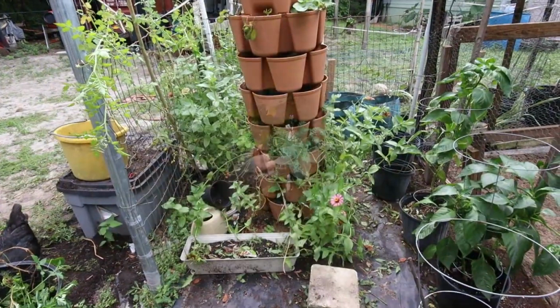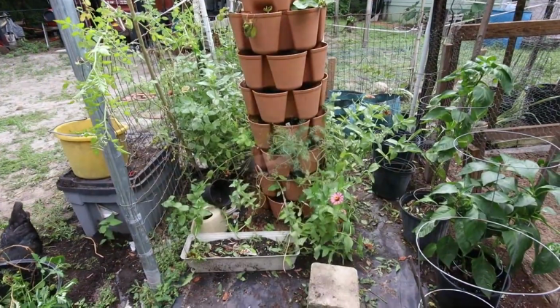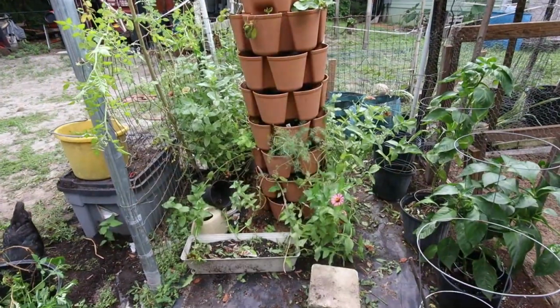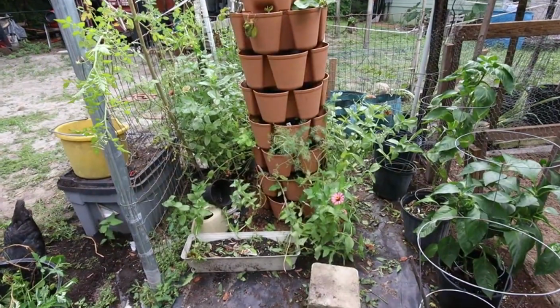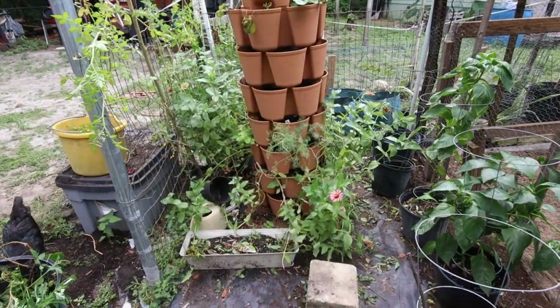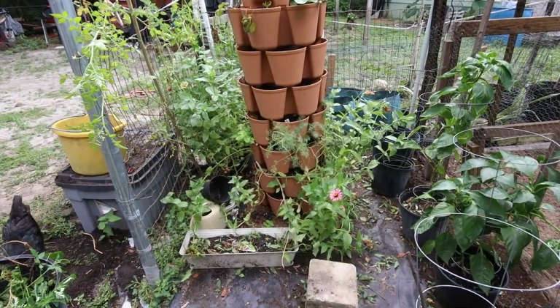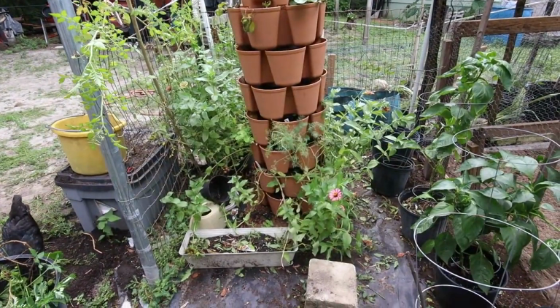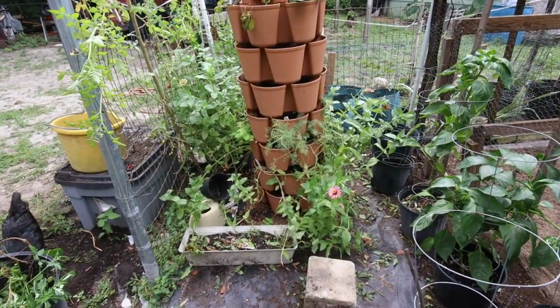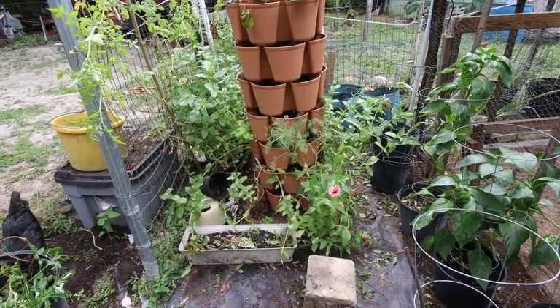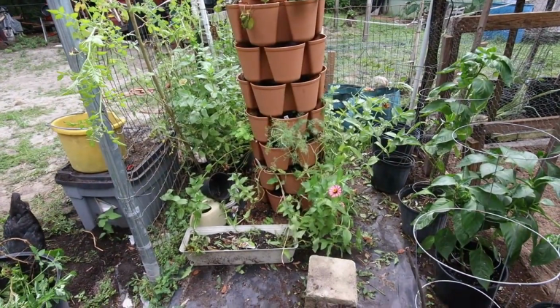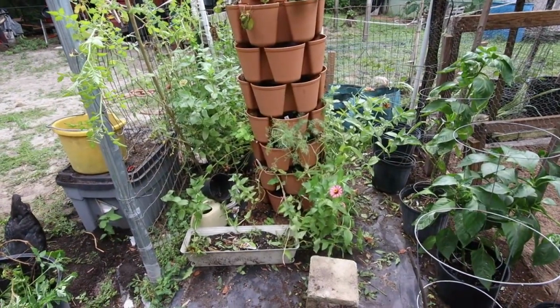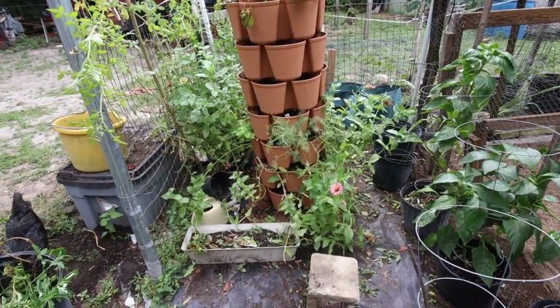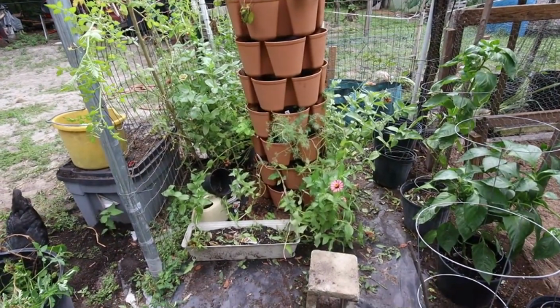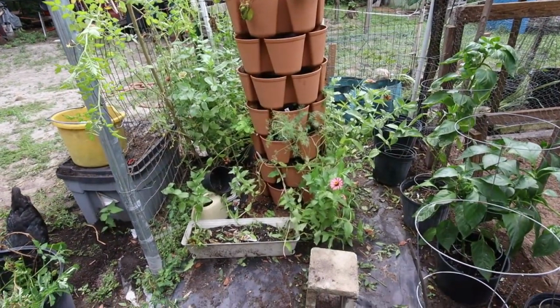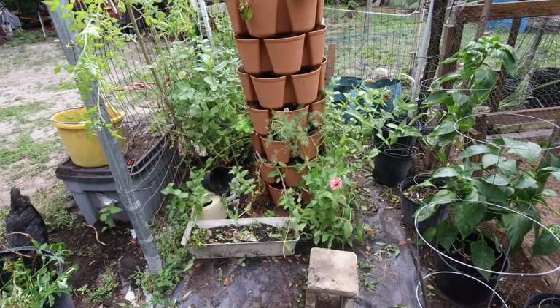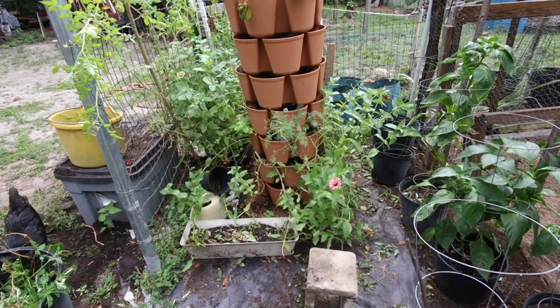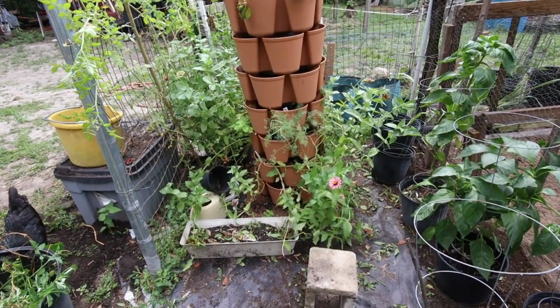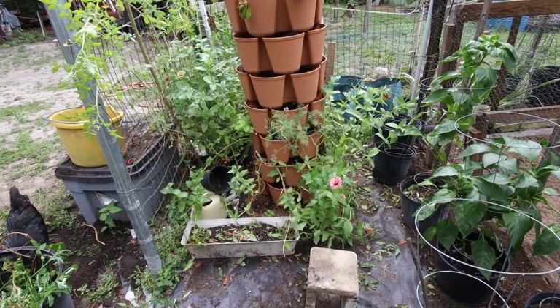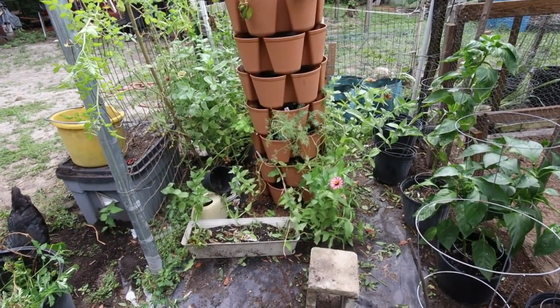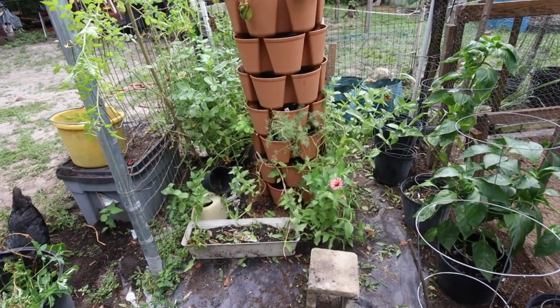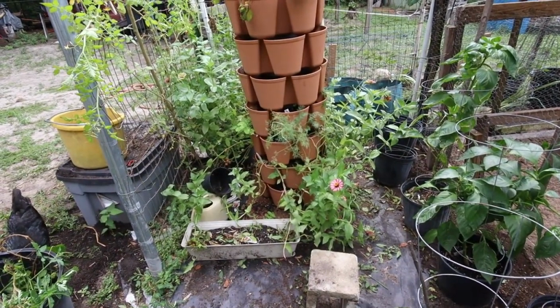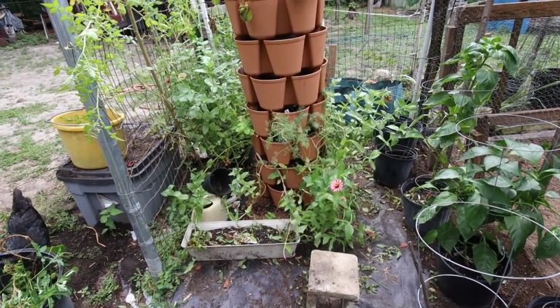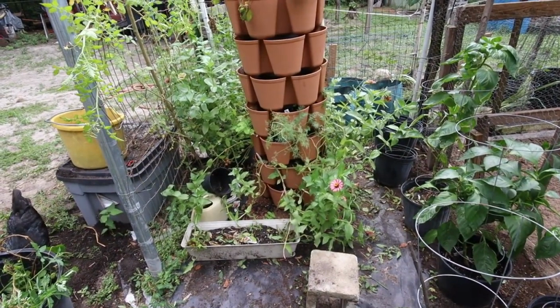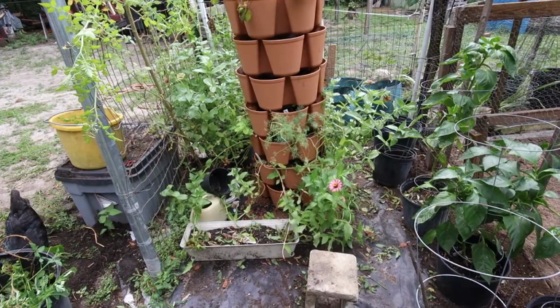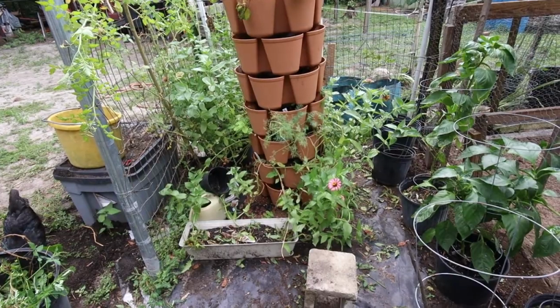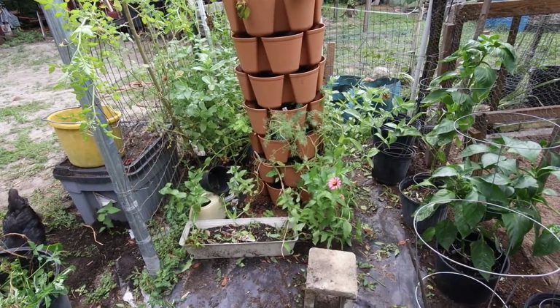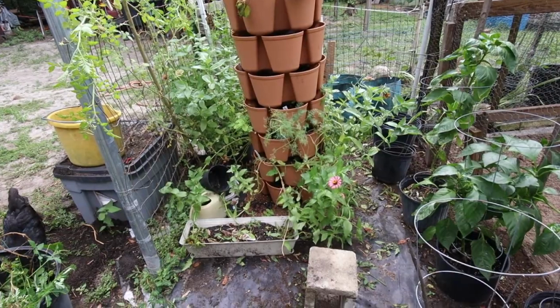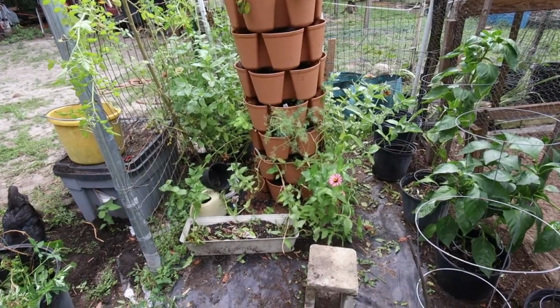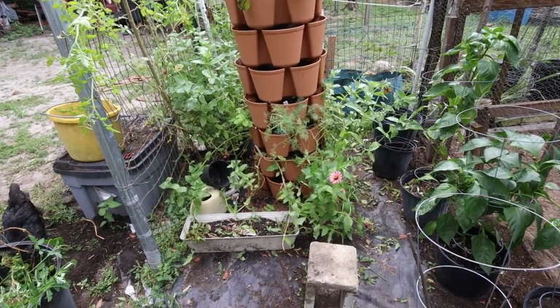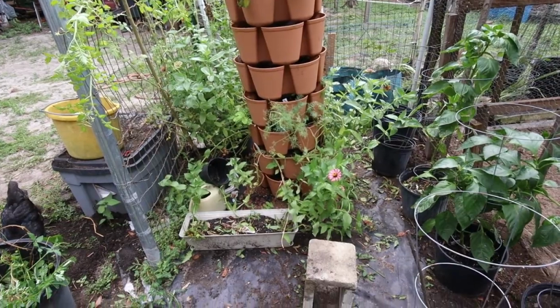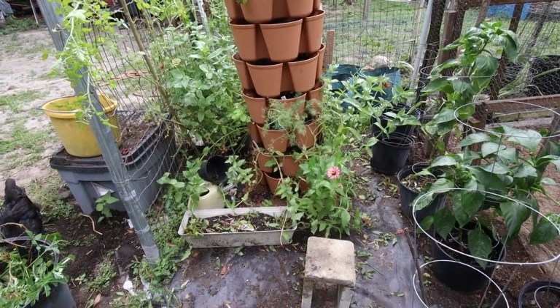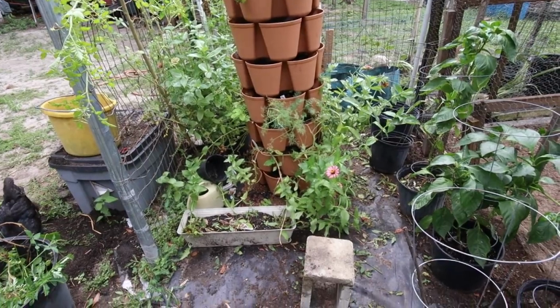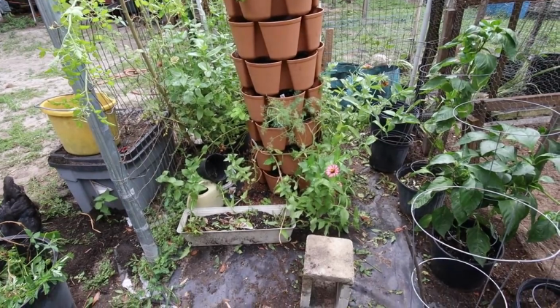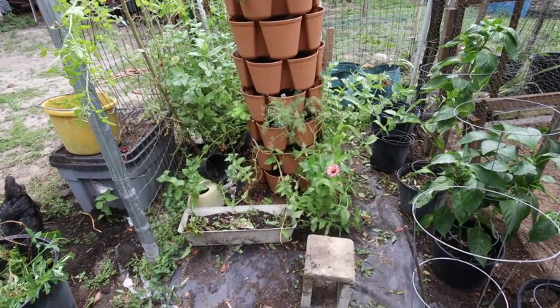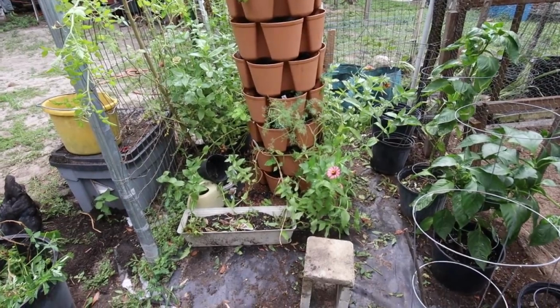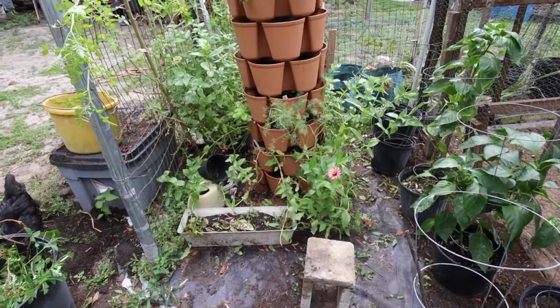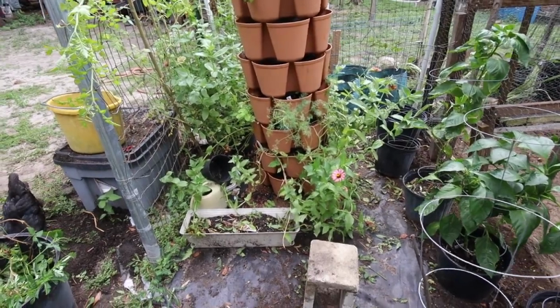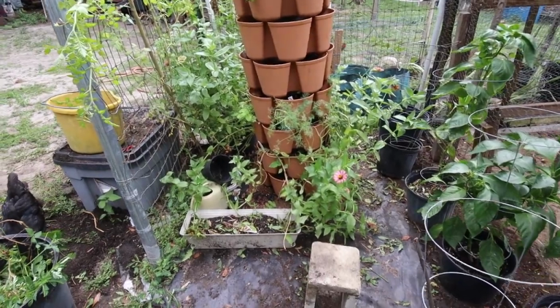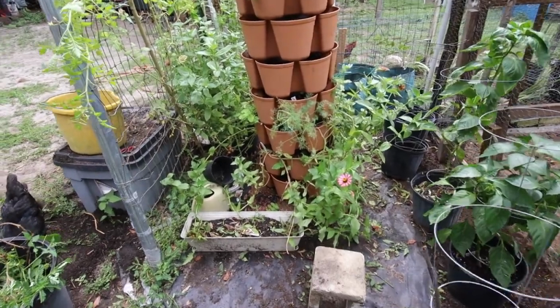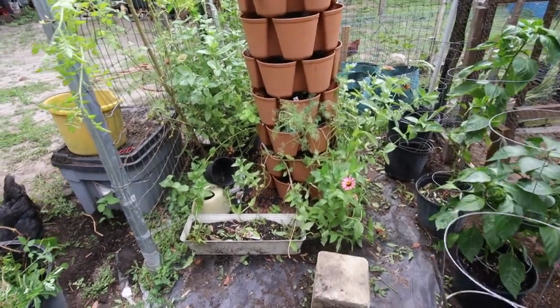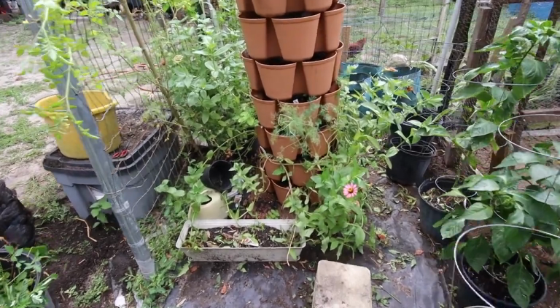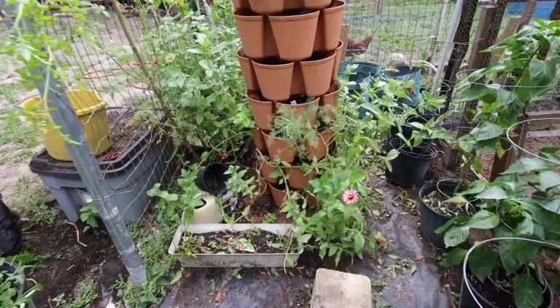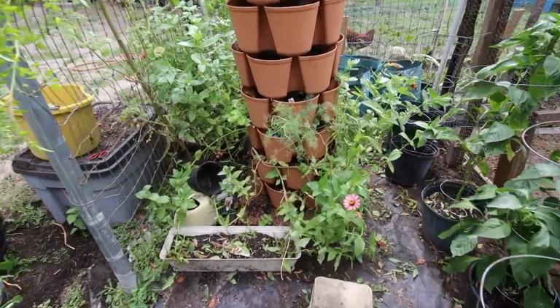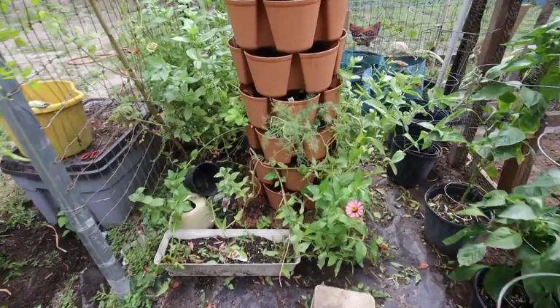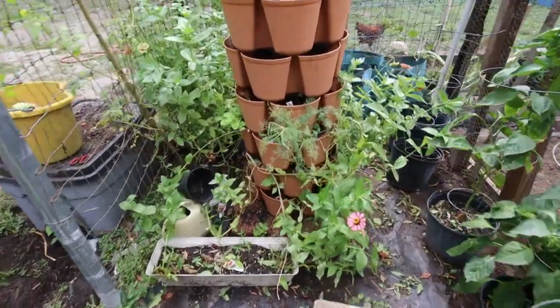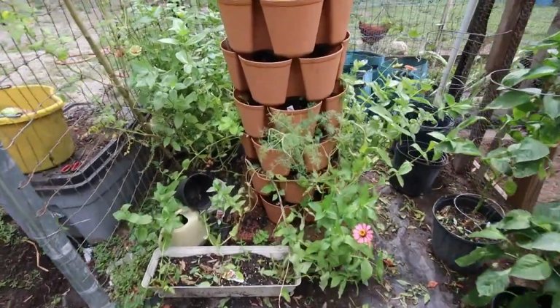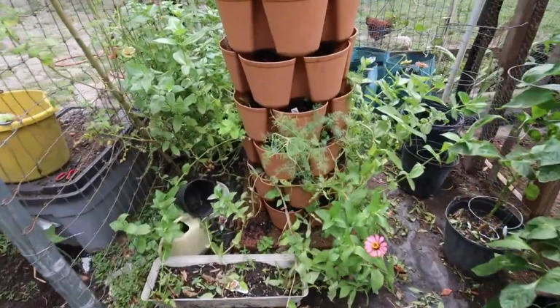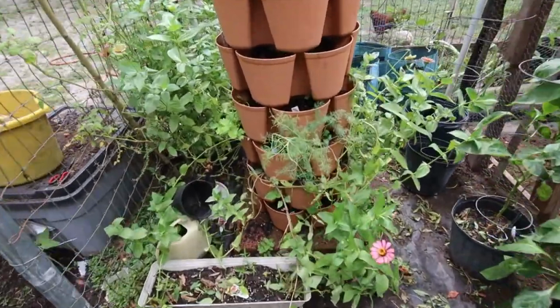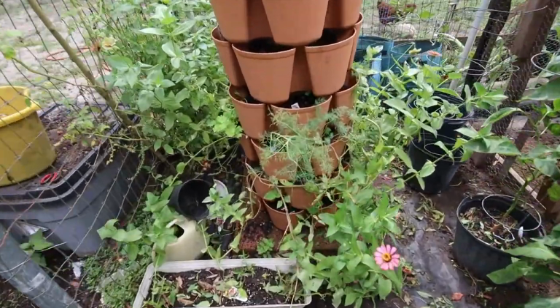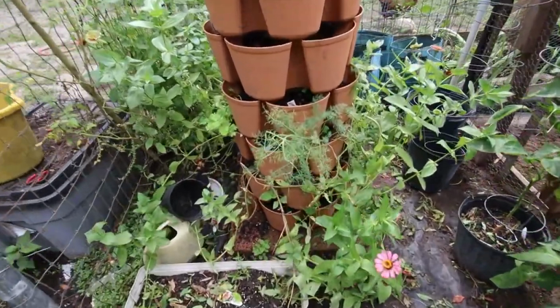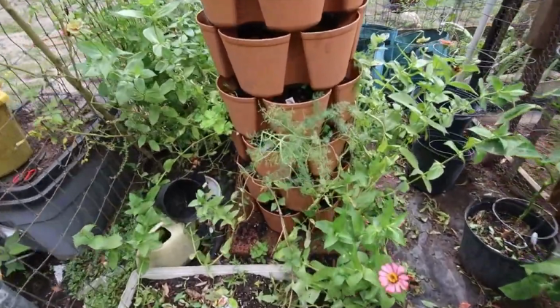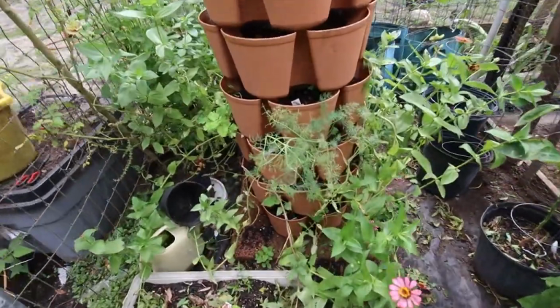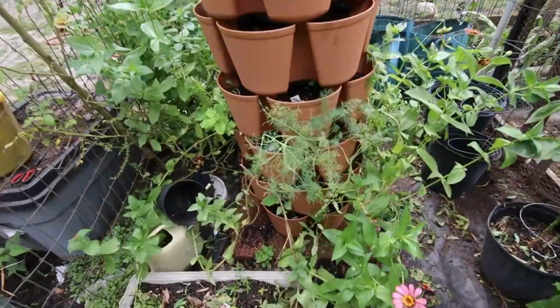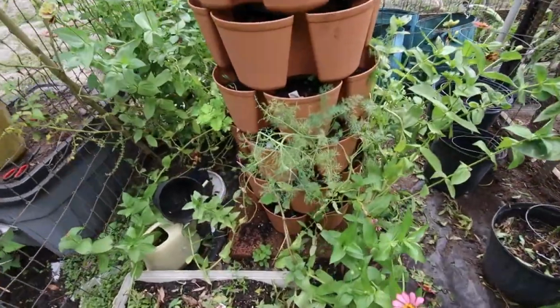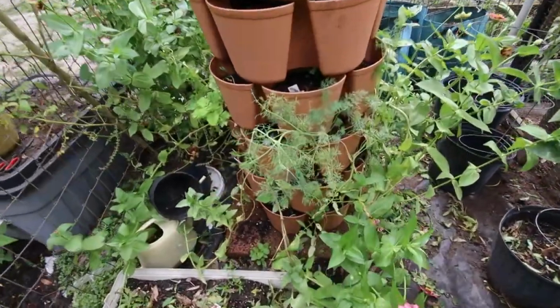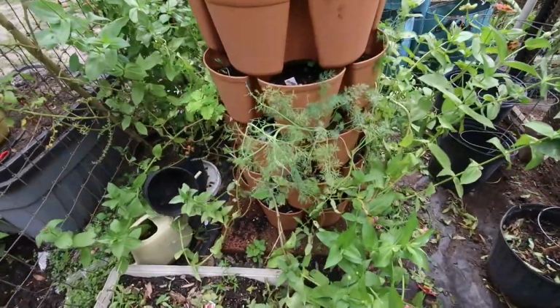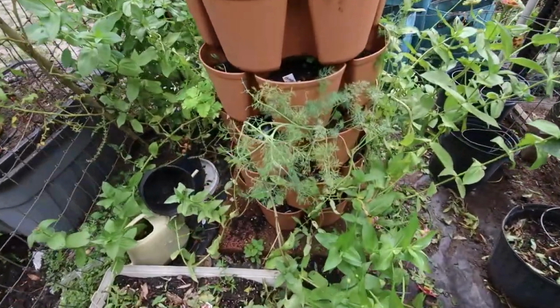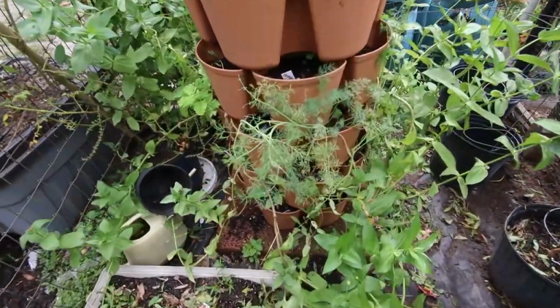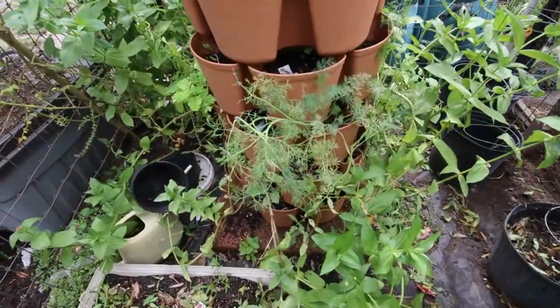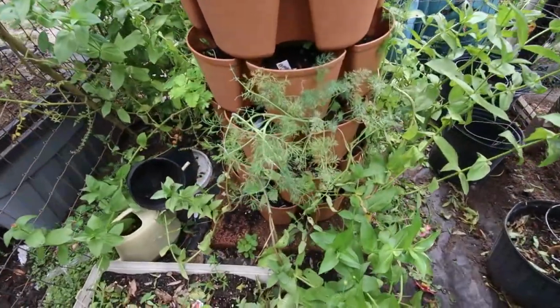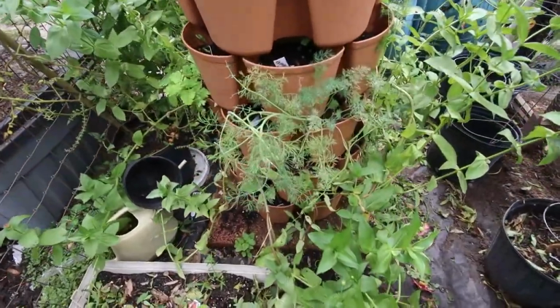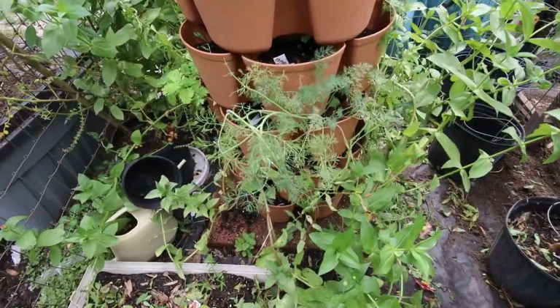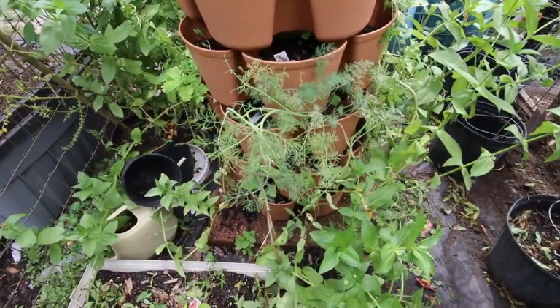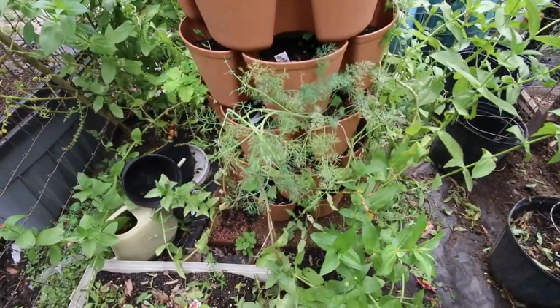The green stock still has mostly flowers in it, and a little bit of dill.